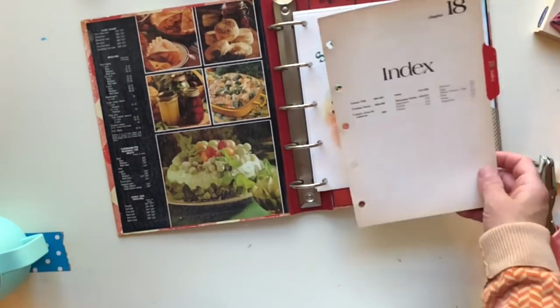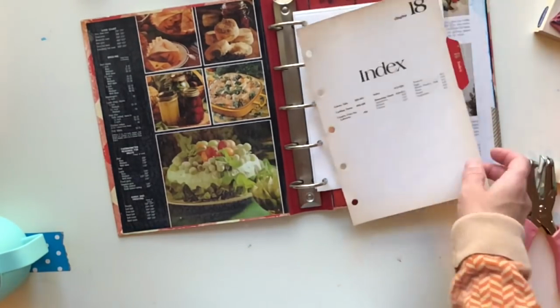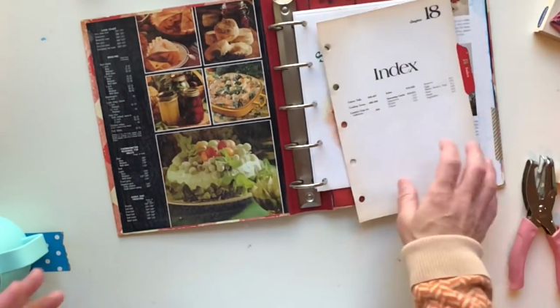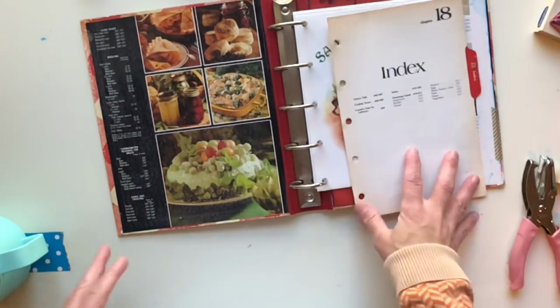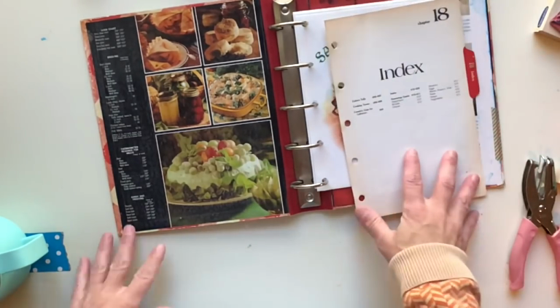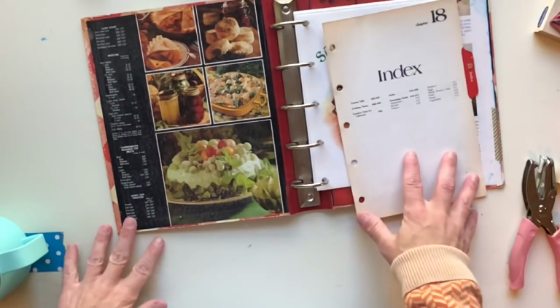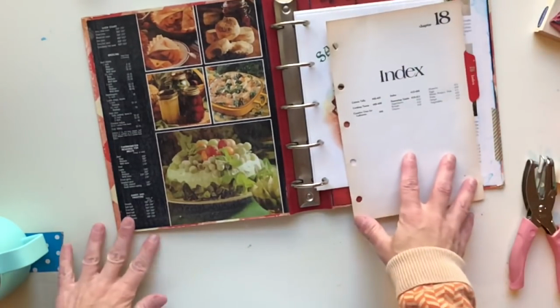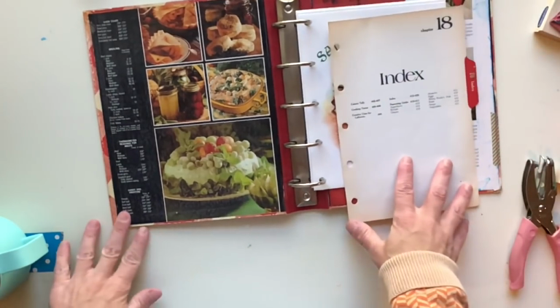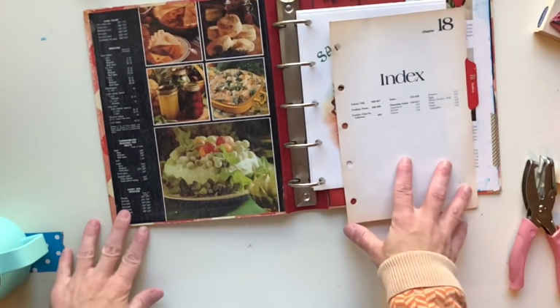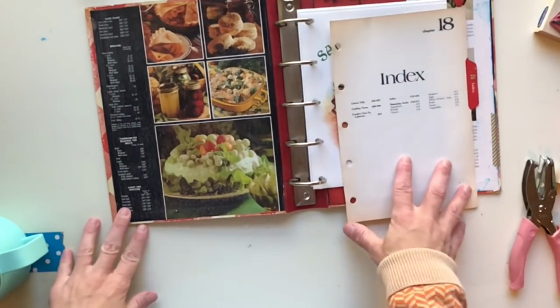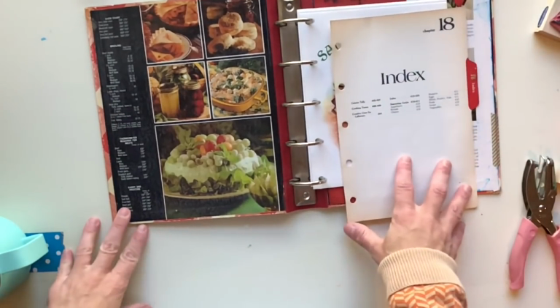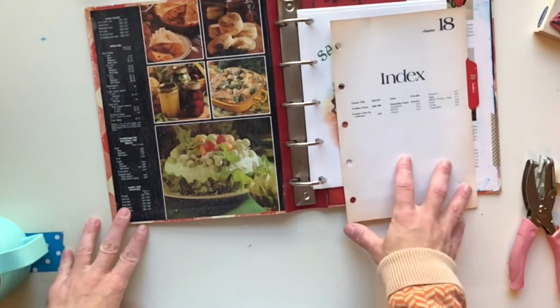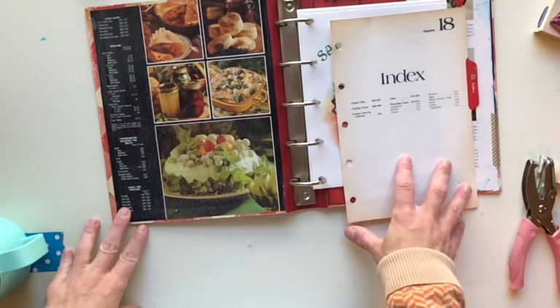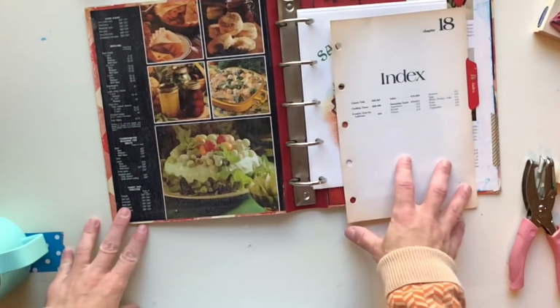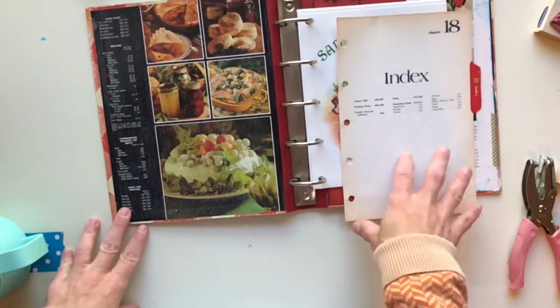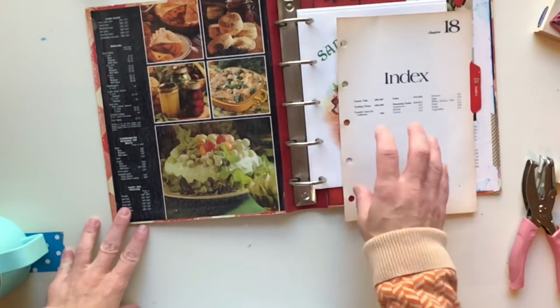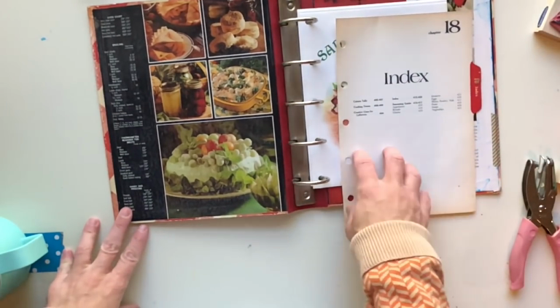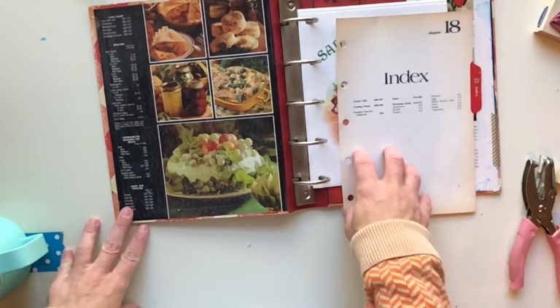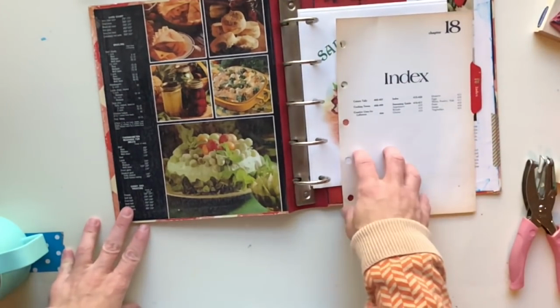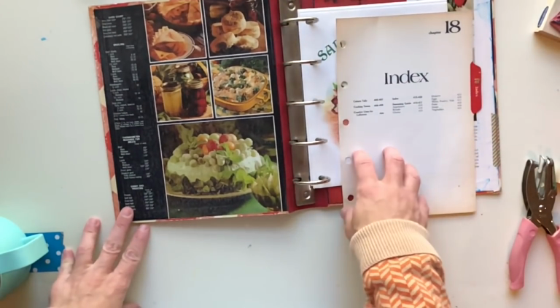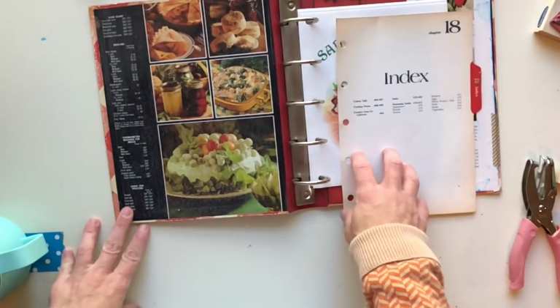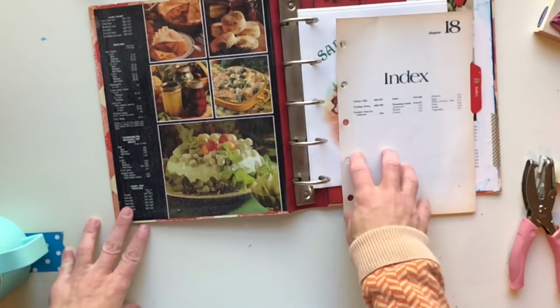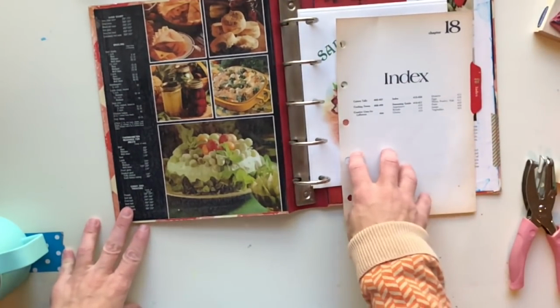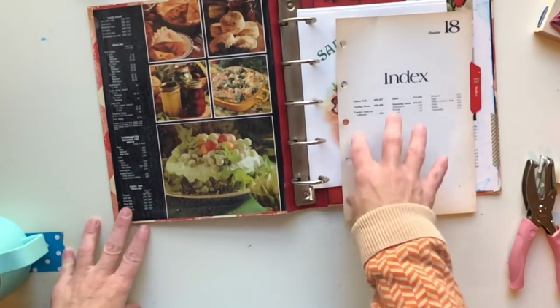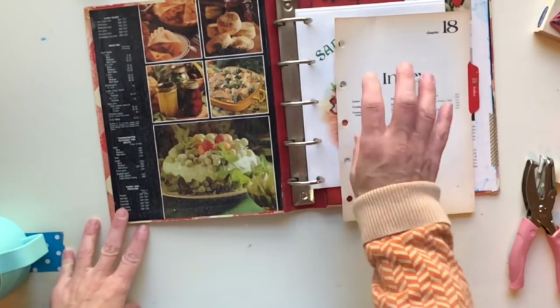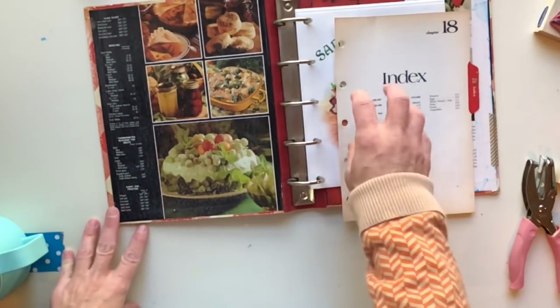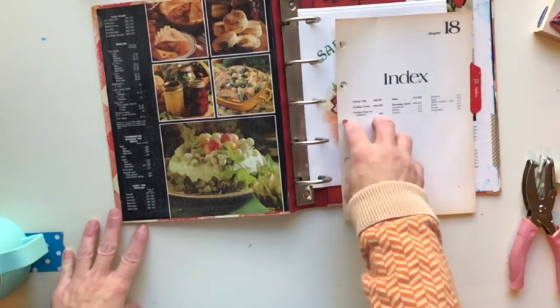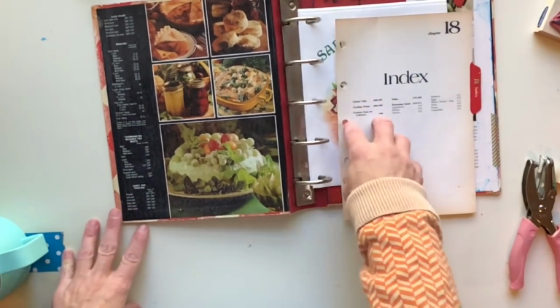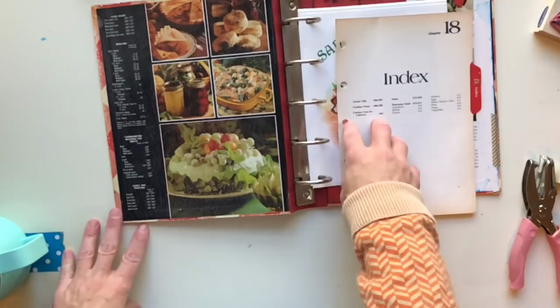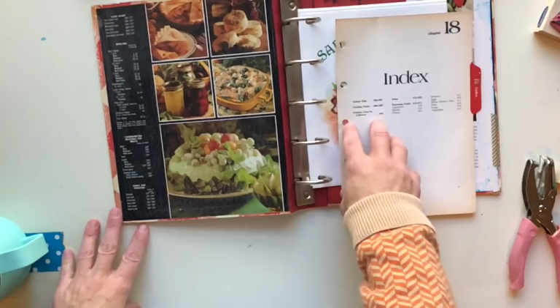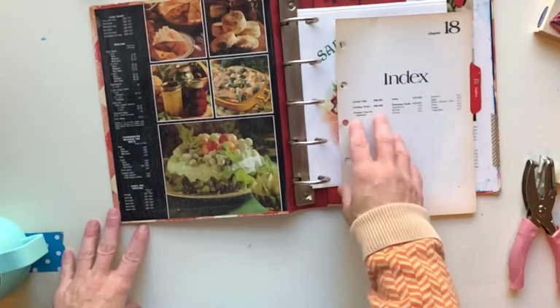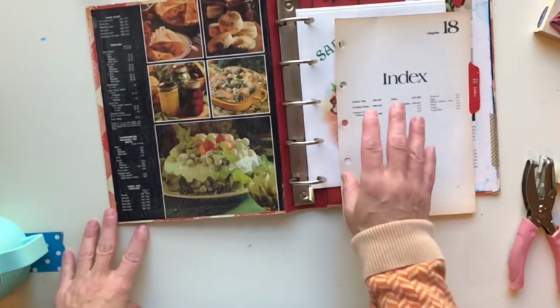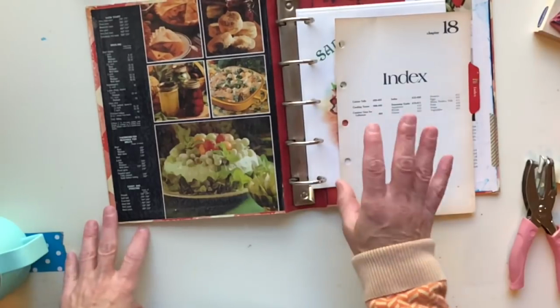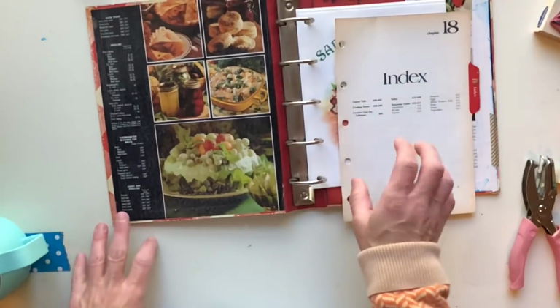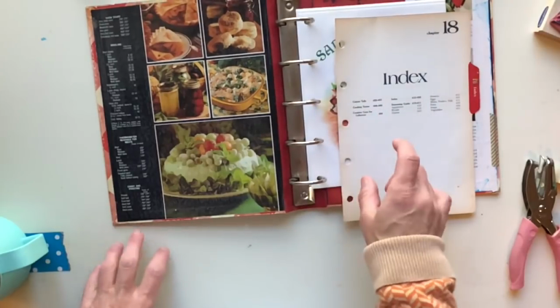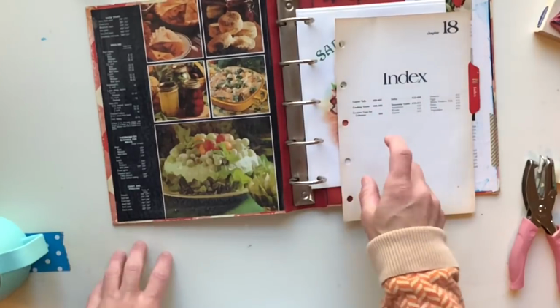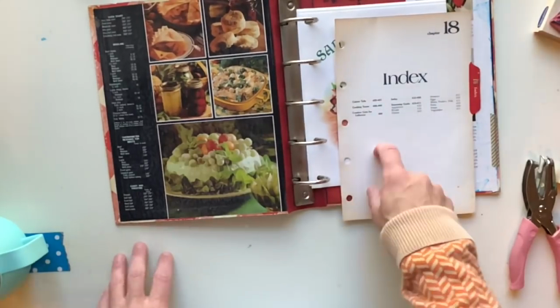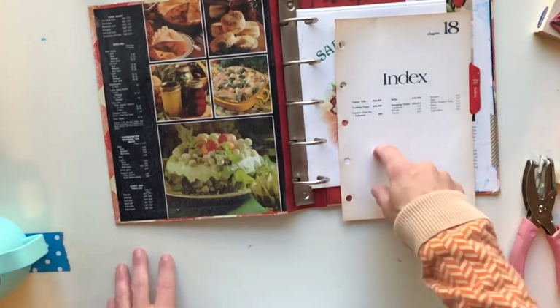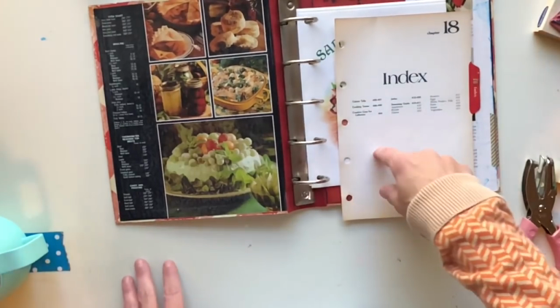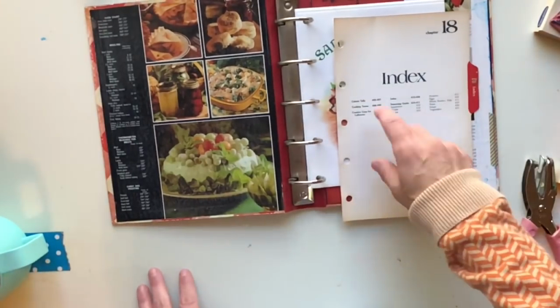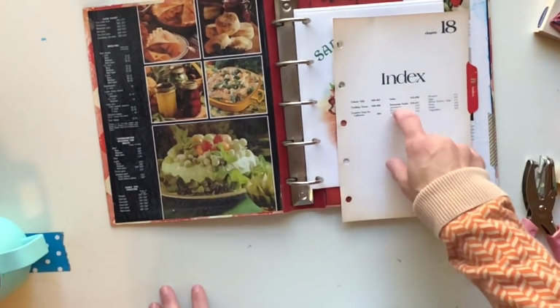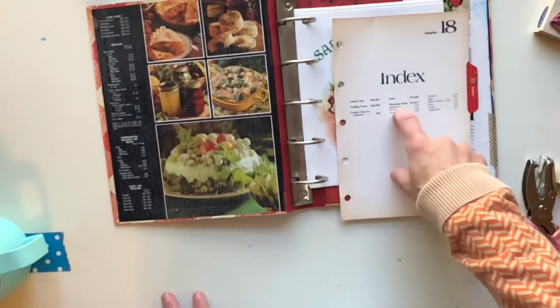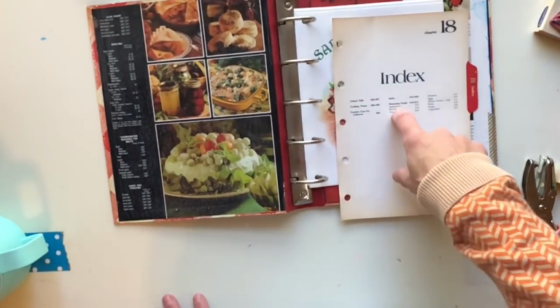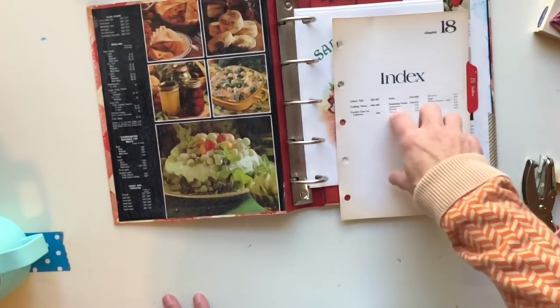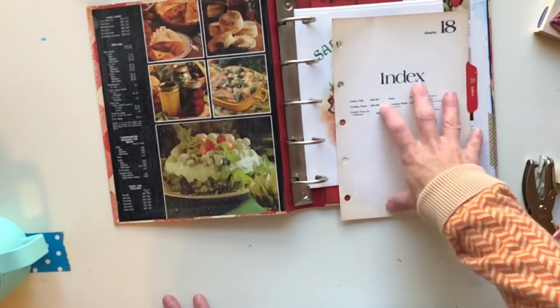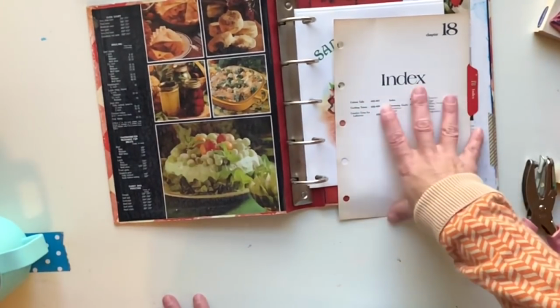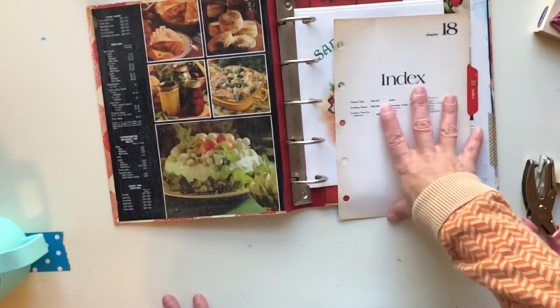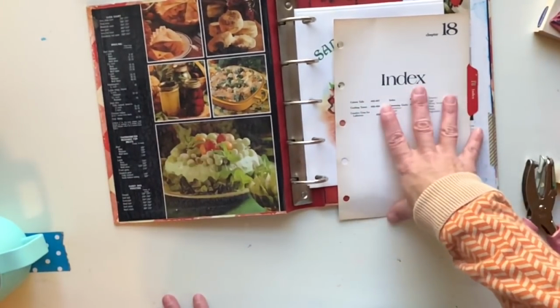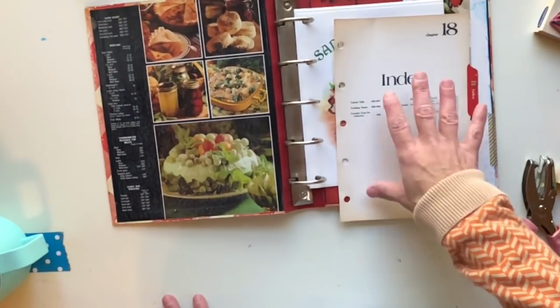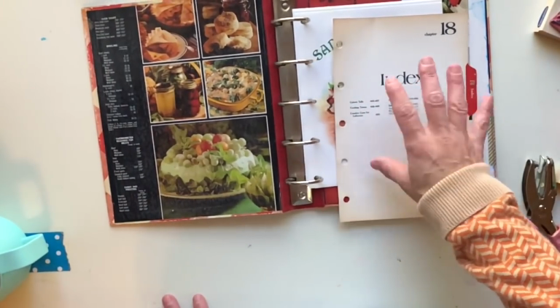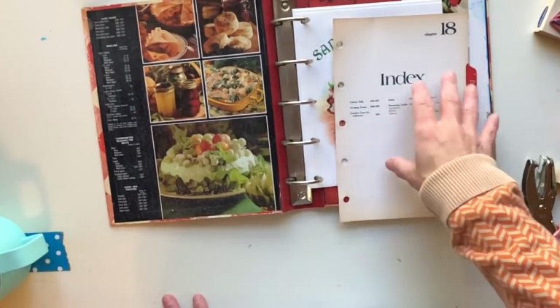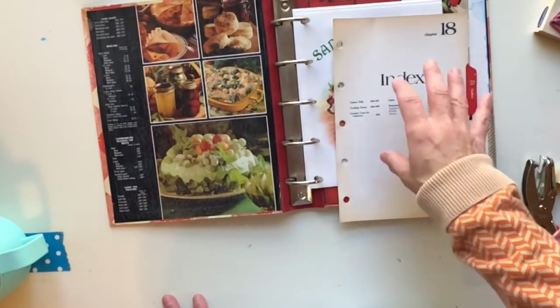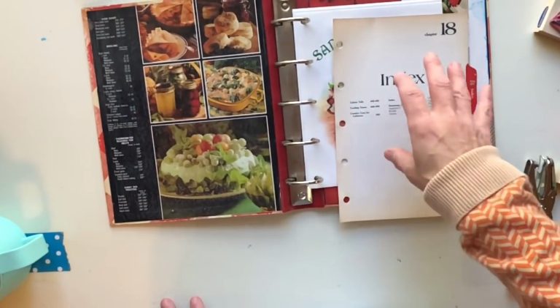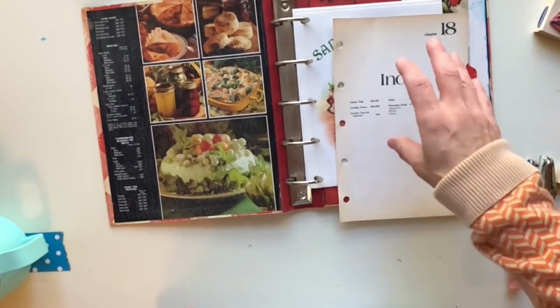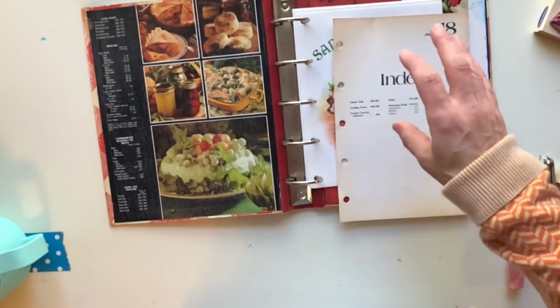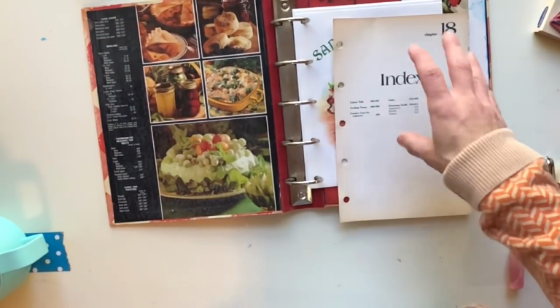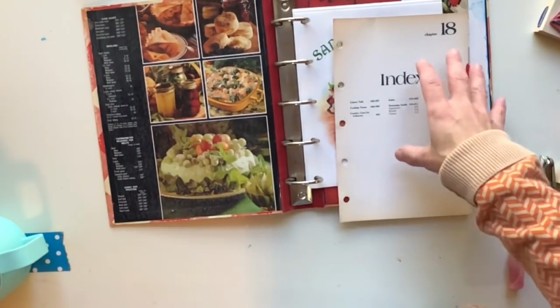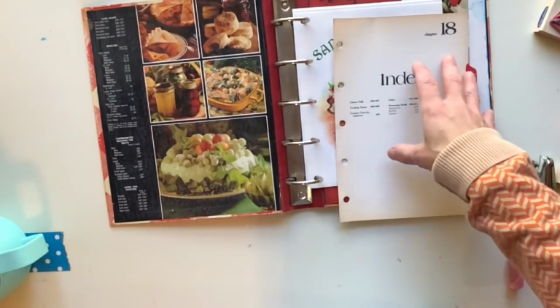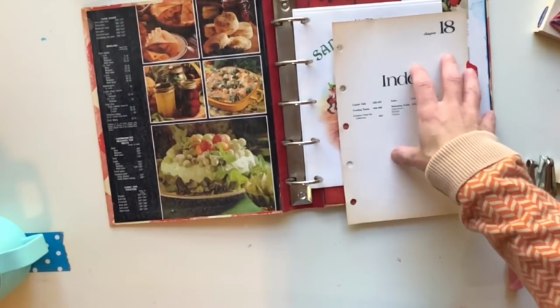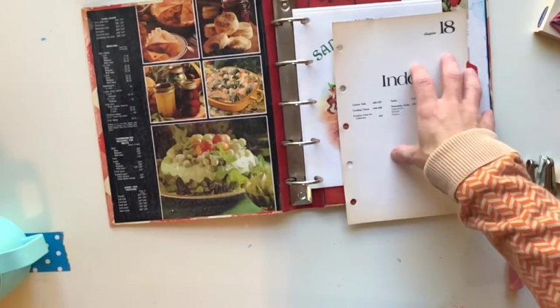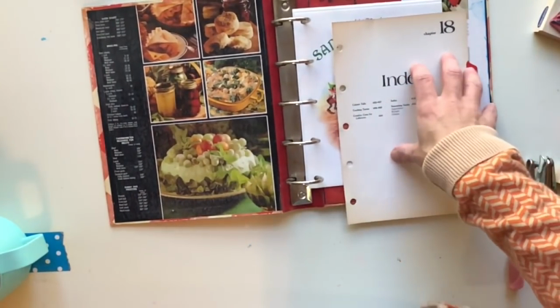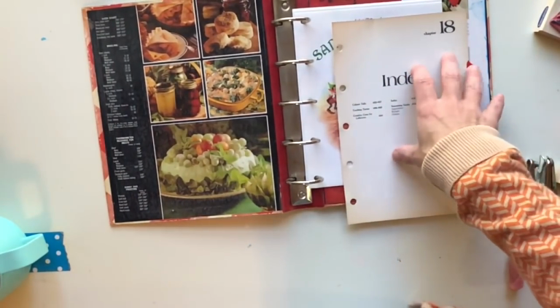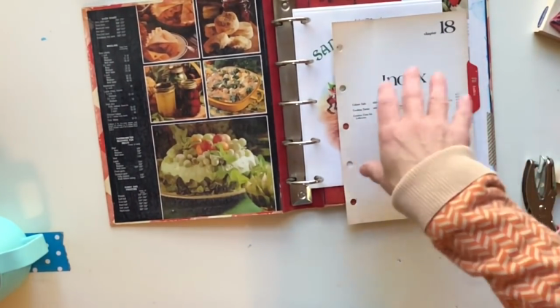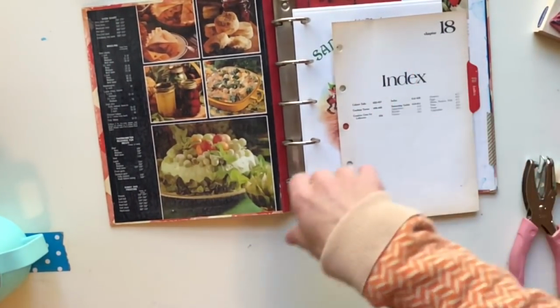The other stuff I'm going to put in this binder — I think what I'll go ahead and do is put in the index pages and the recipe pages.